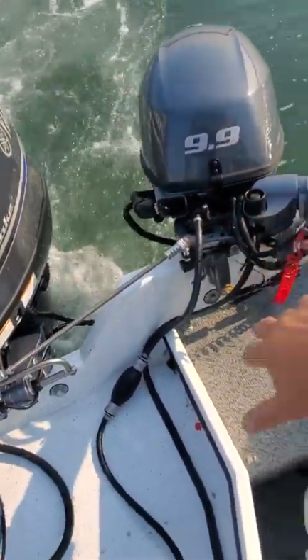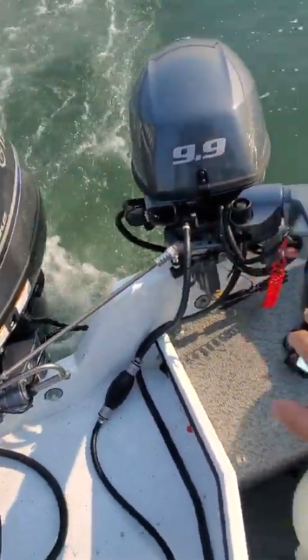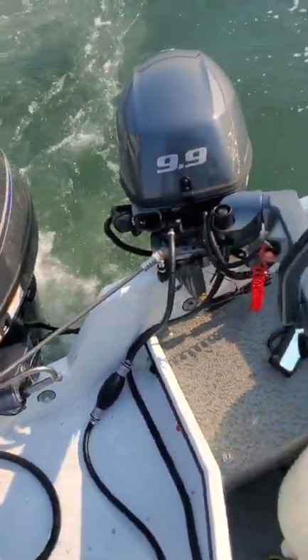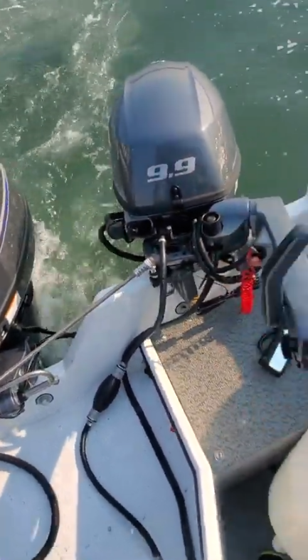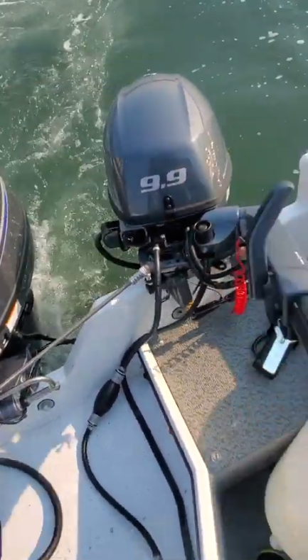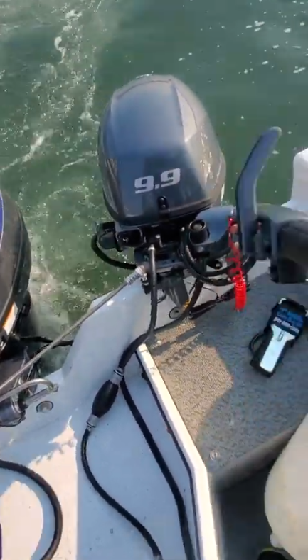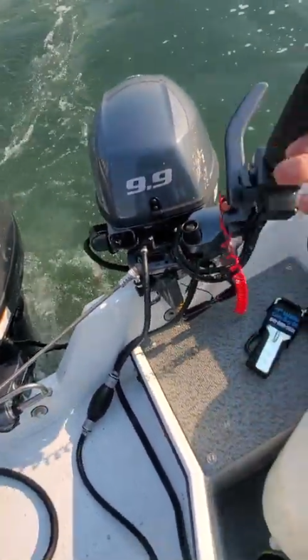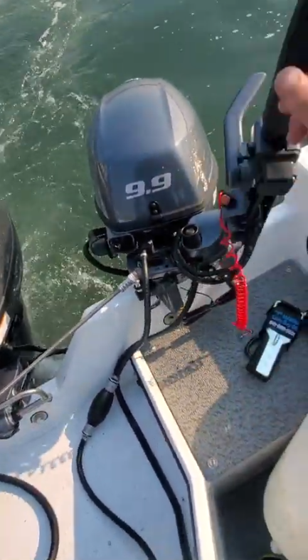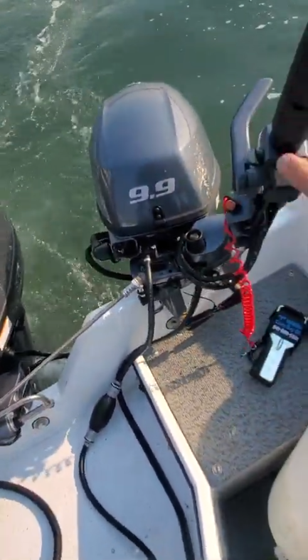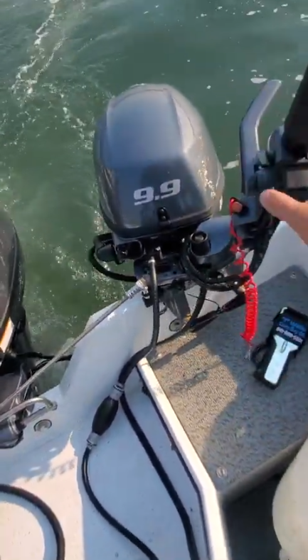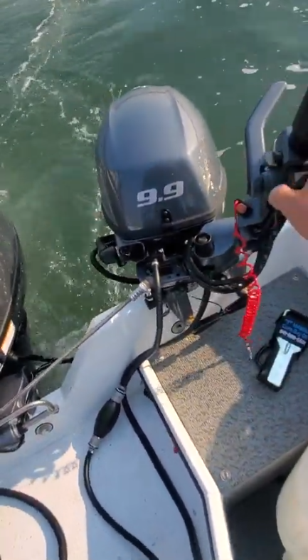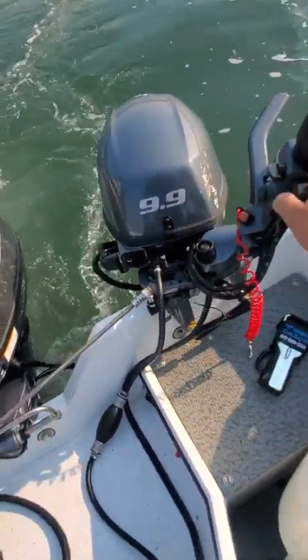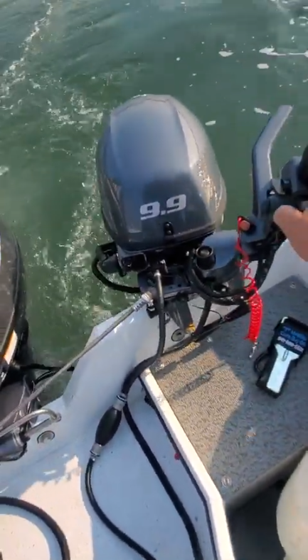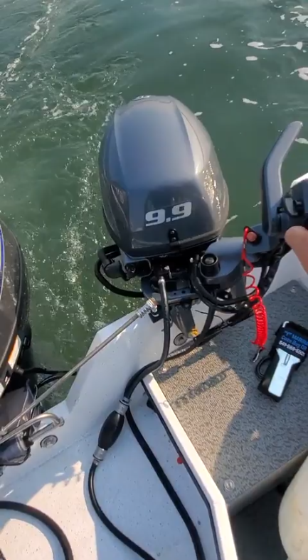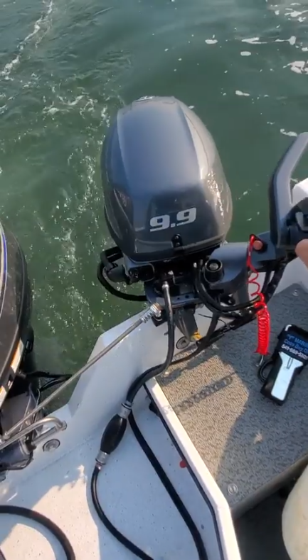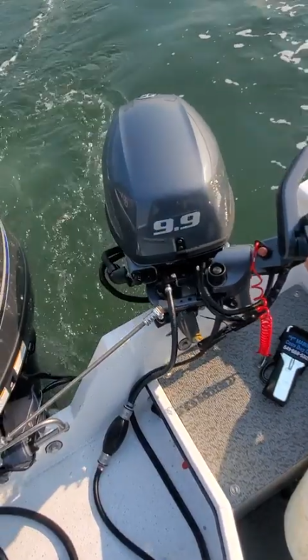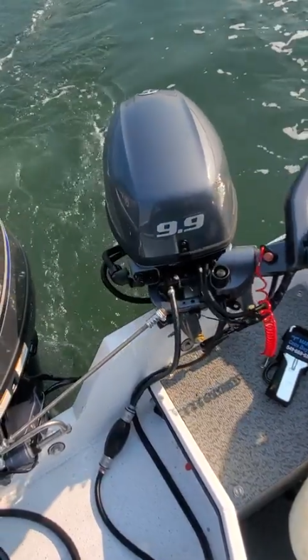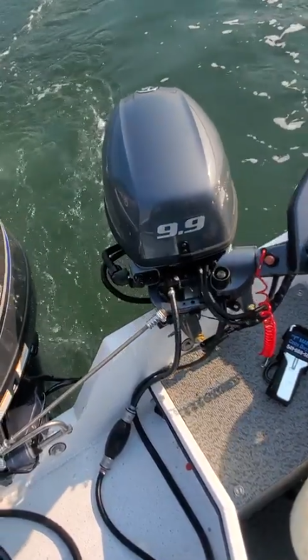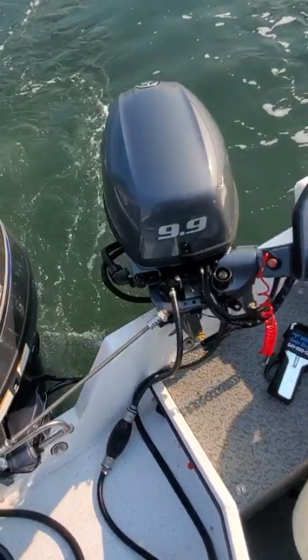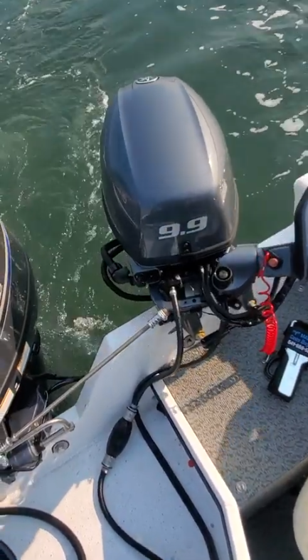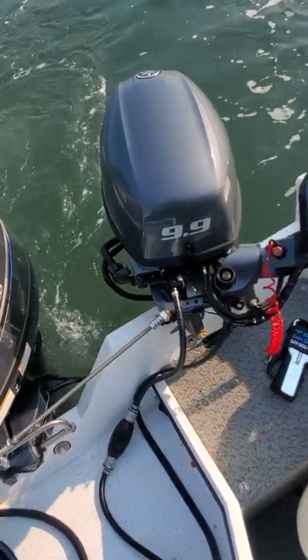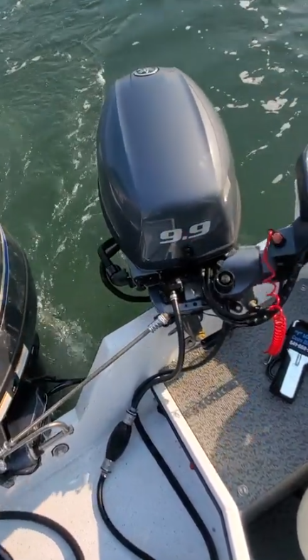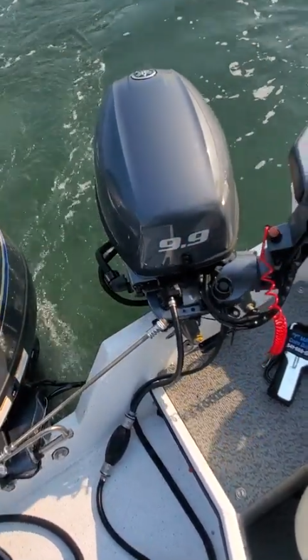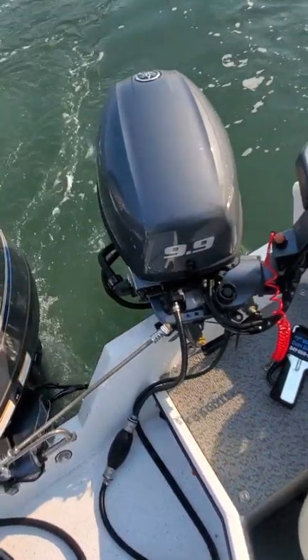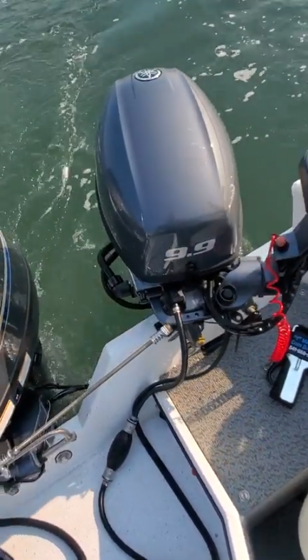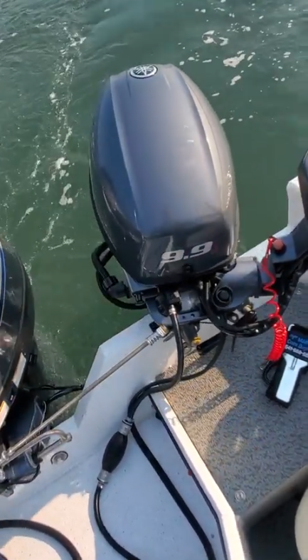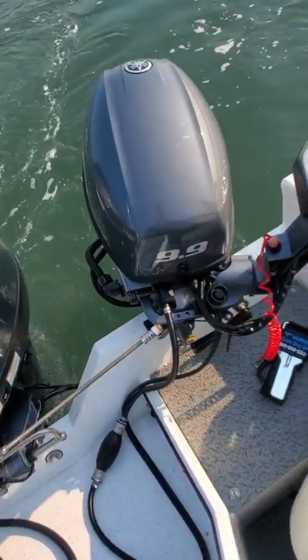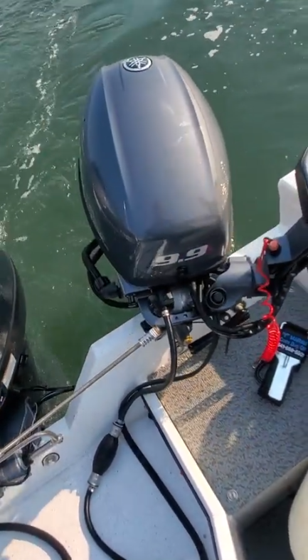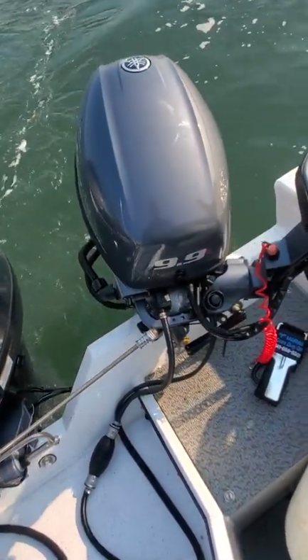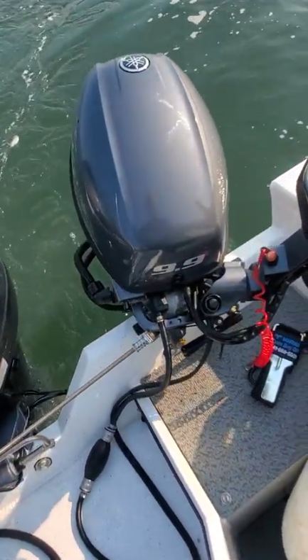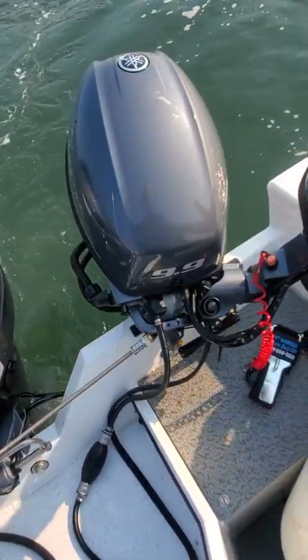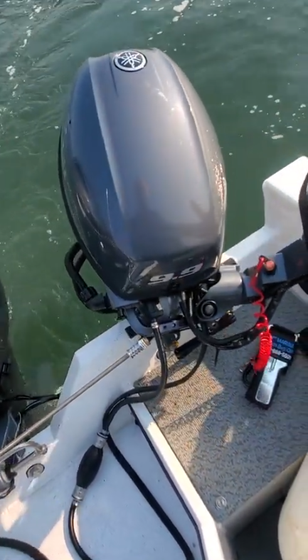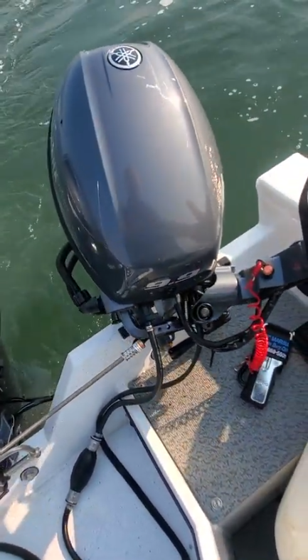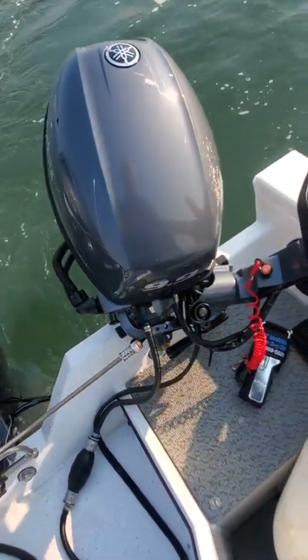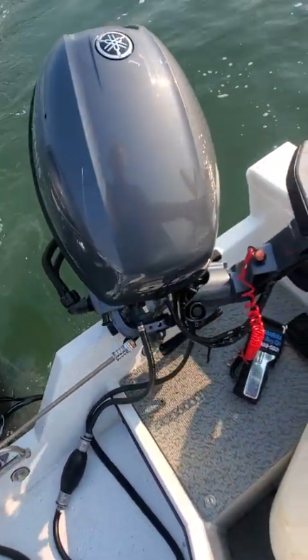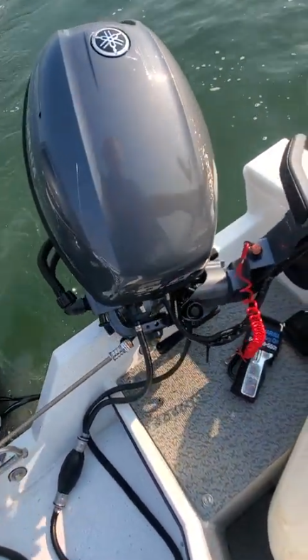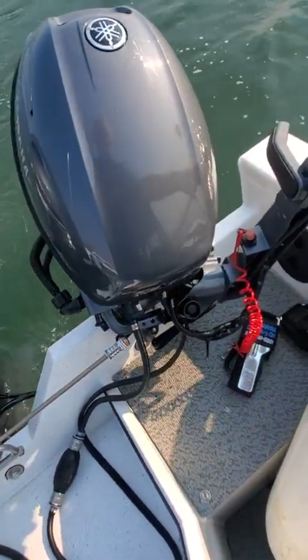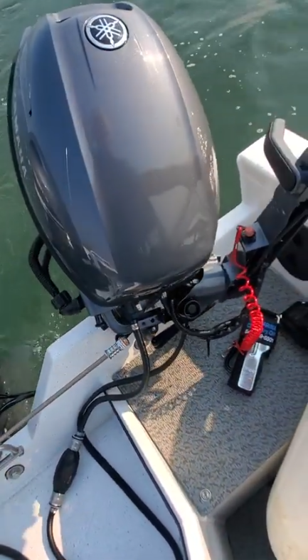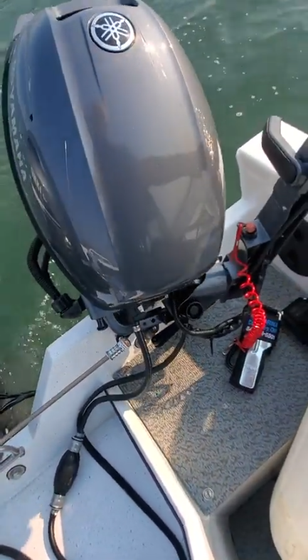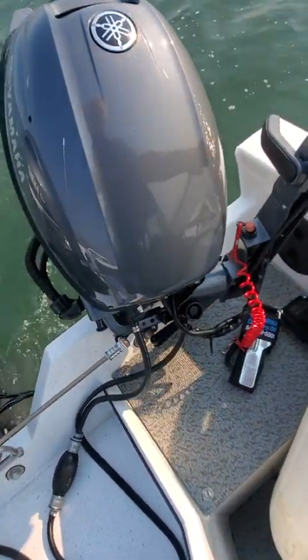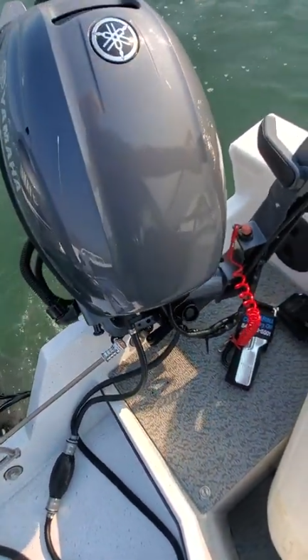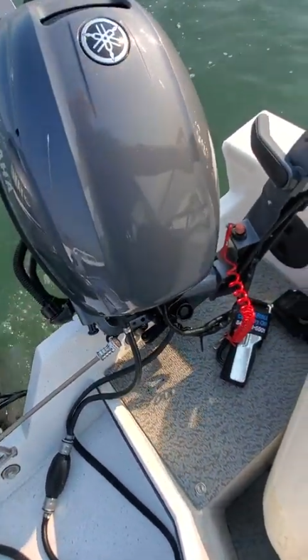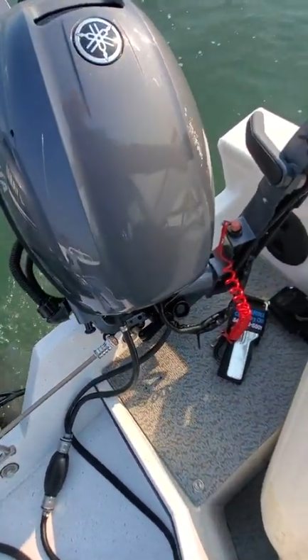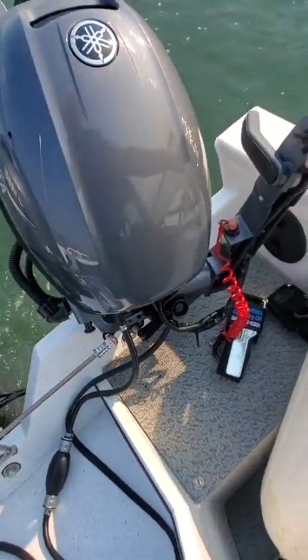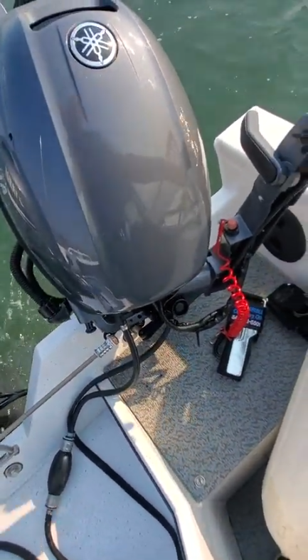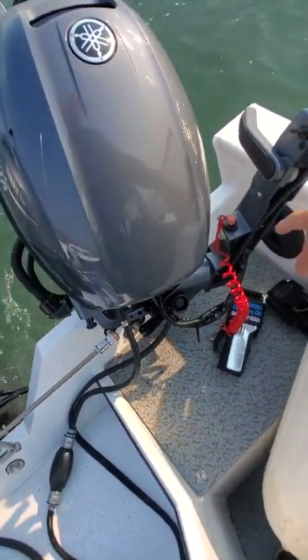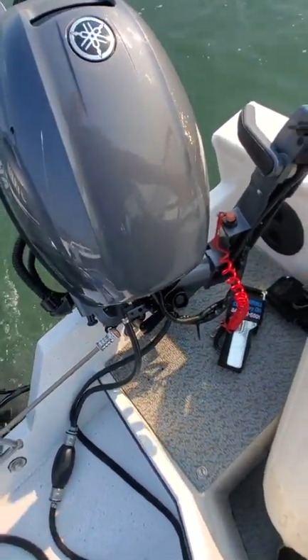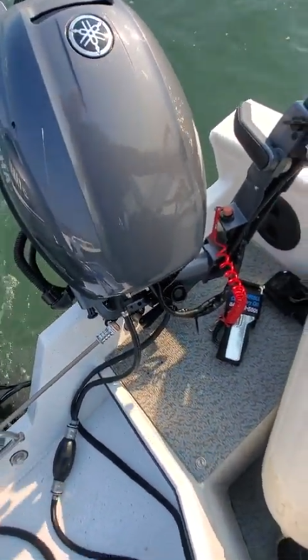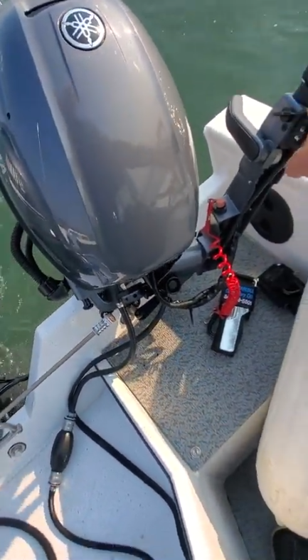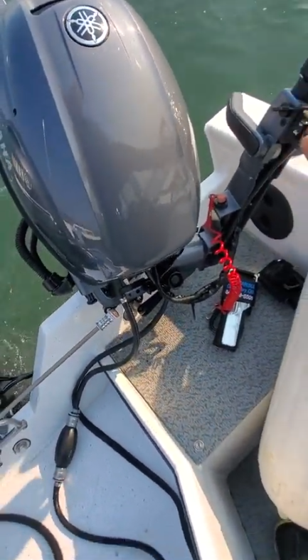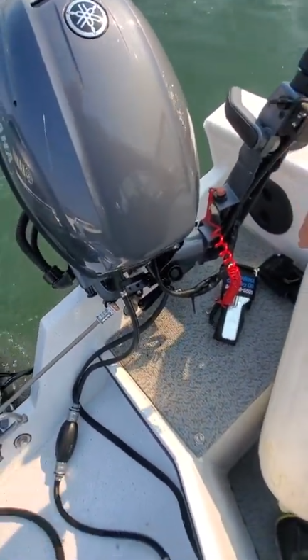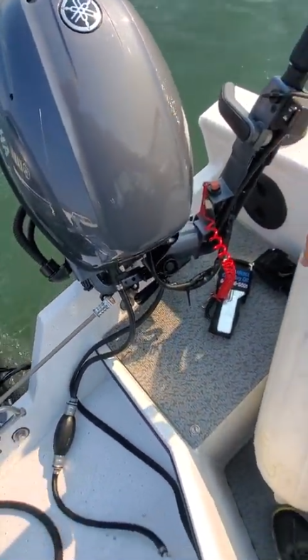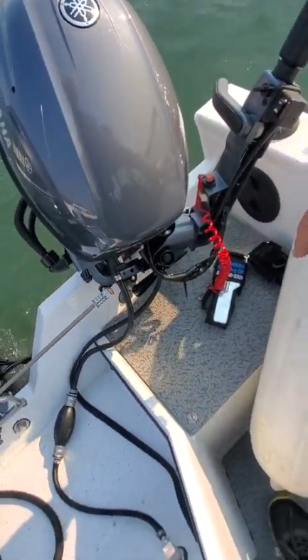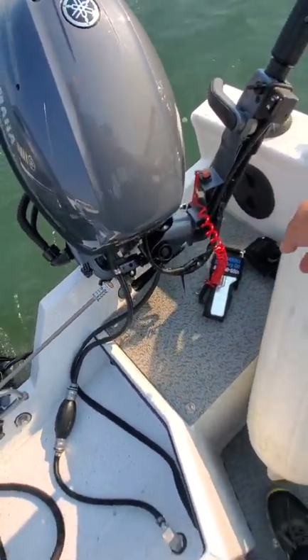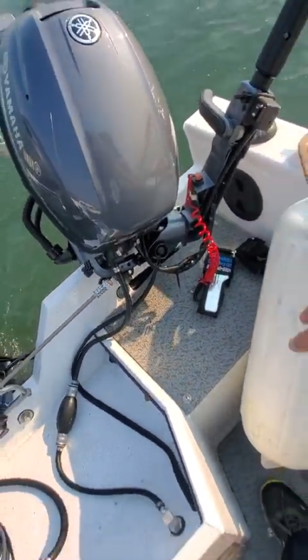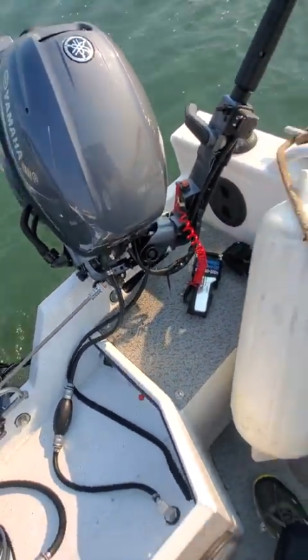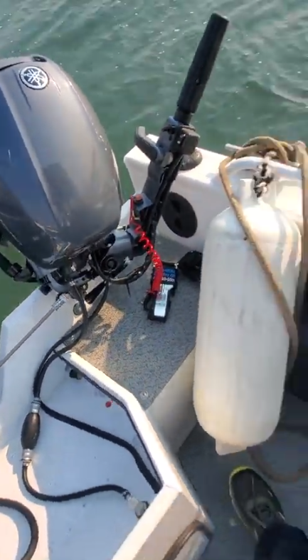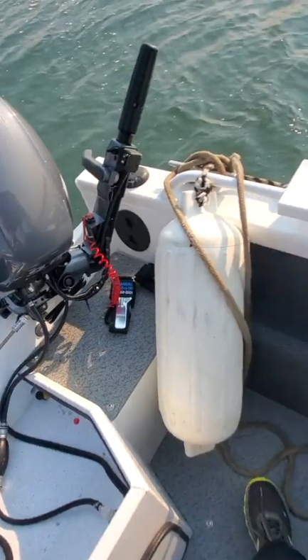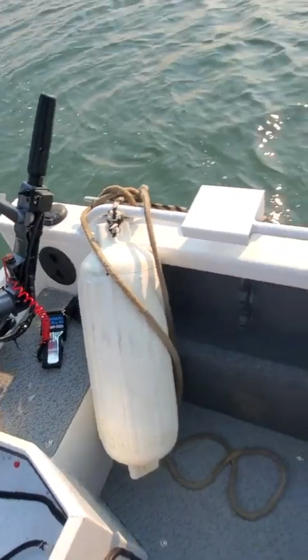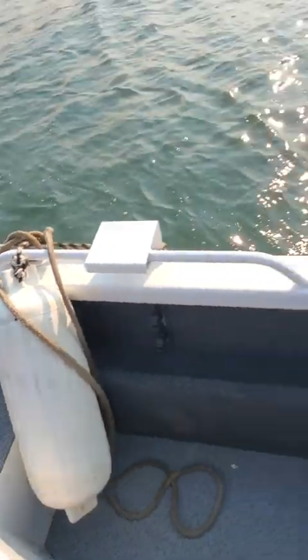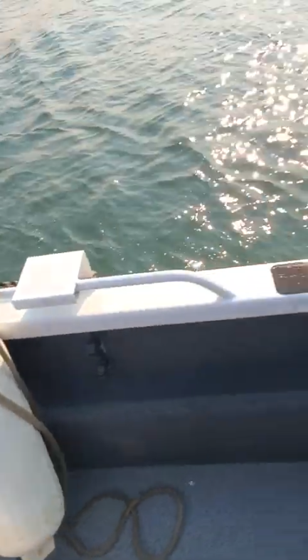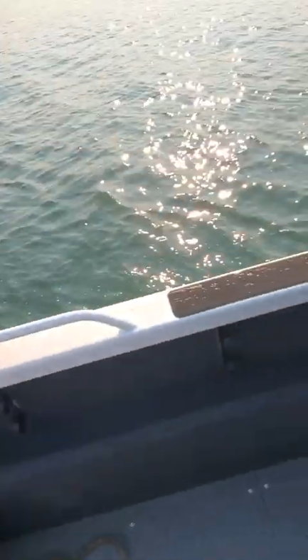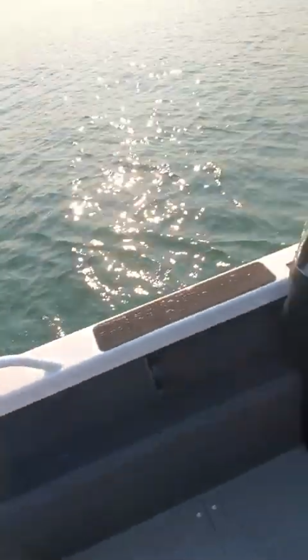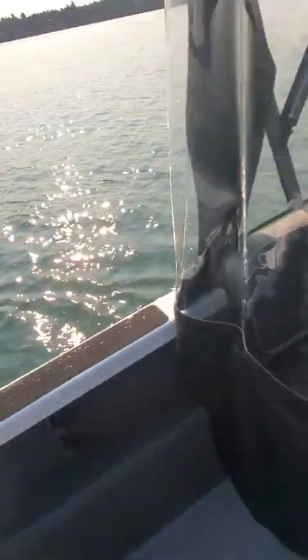Make sure you lift this tiller handle up so when you turn in it doesn't hit and break your handle.